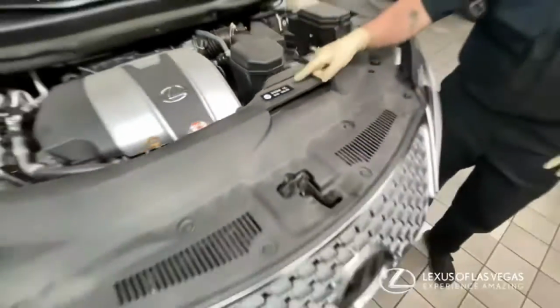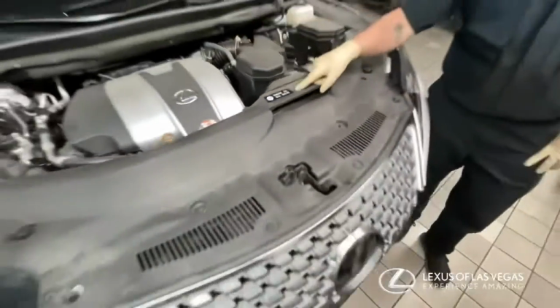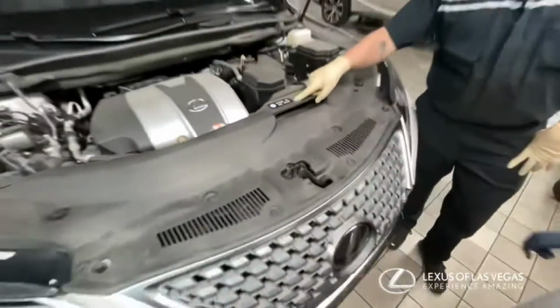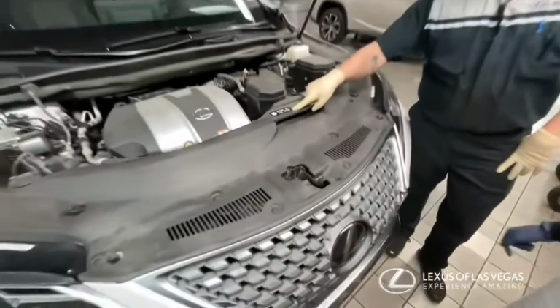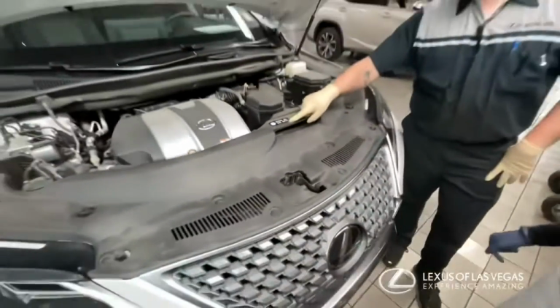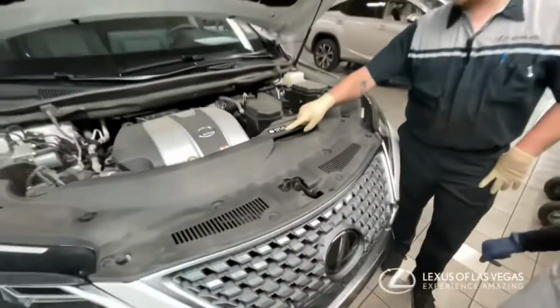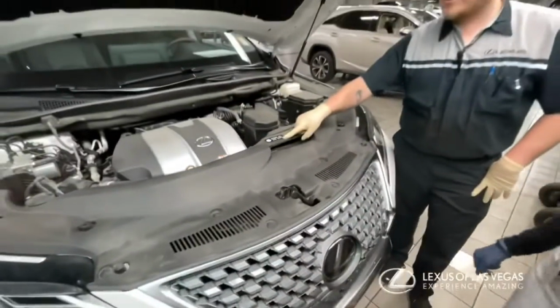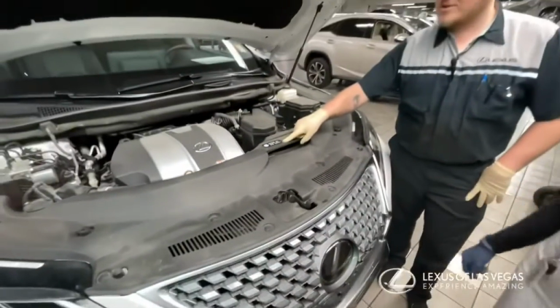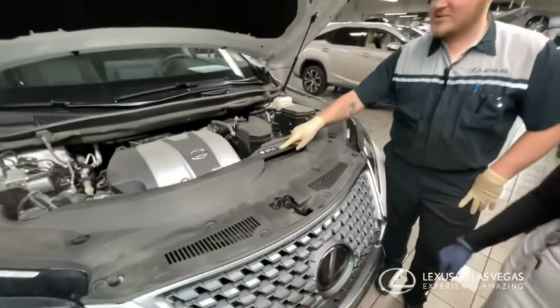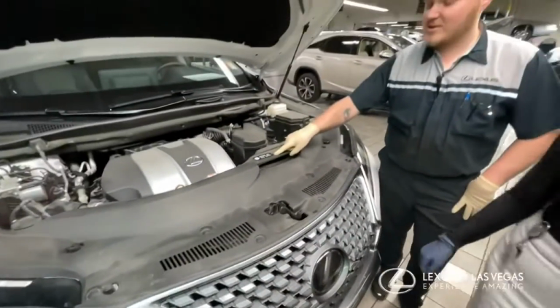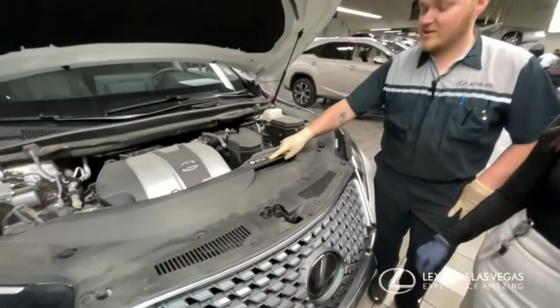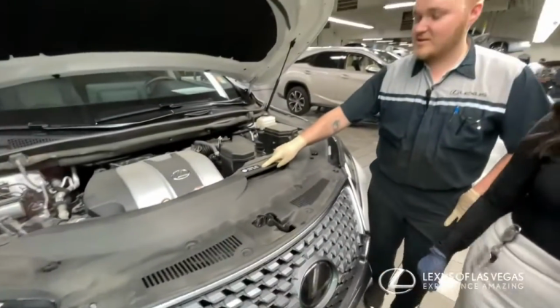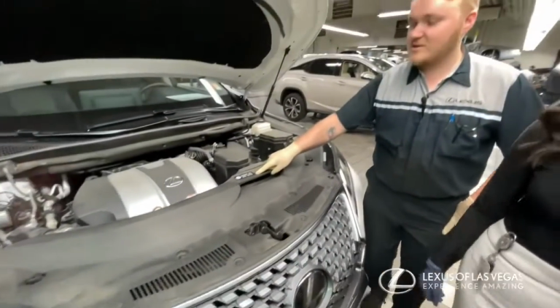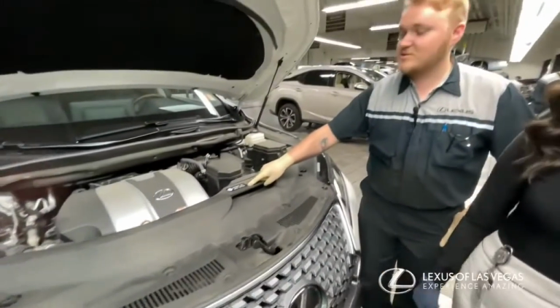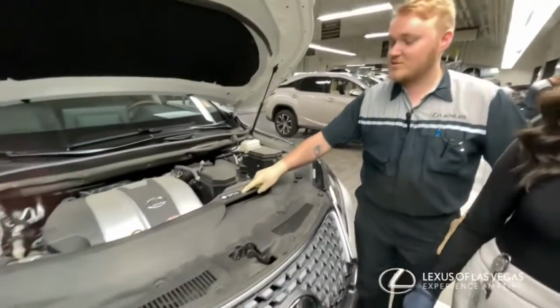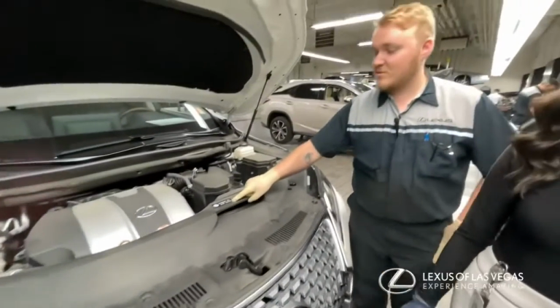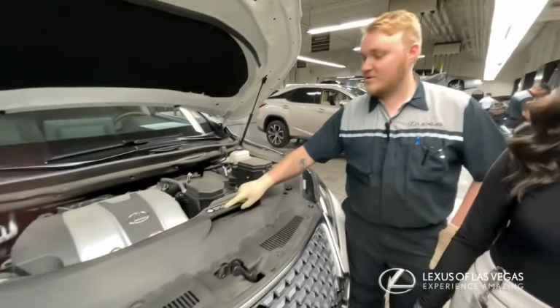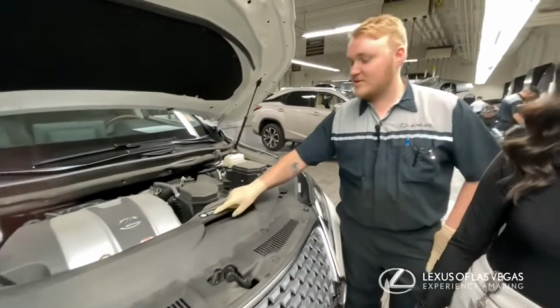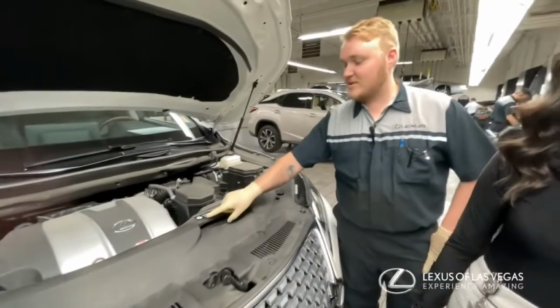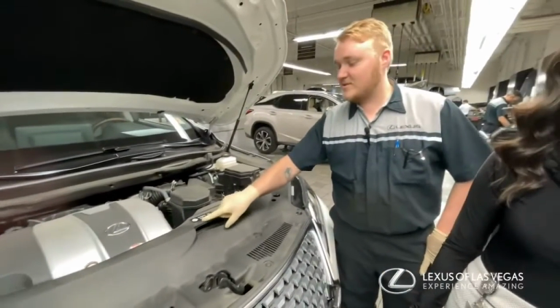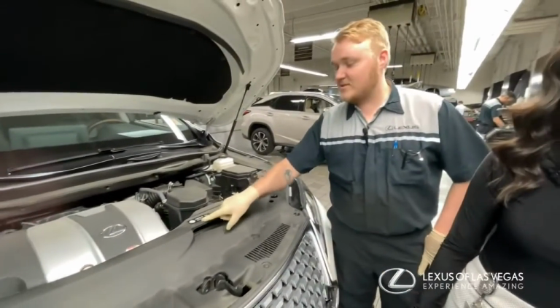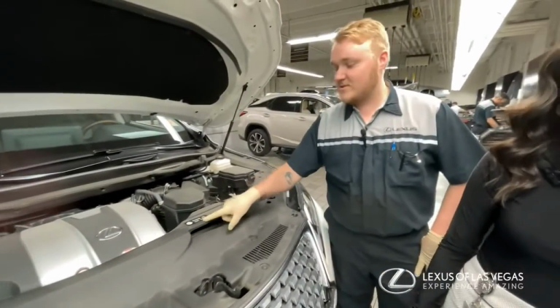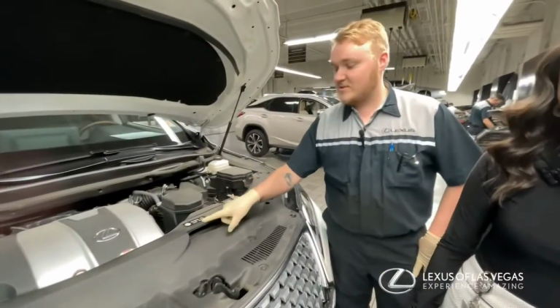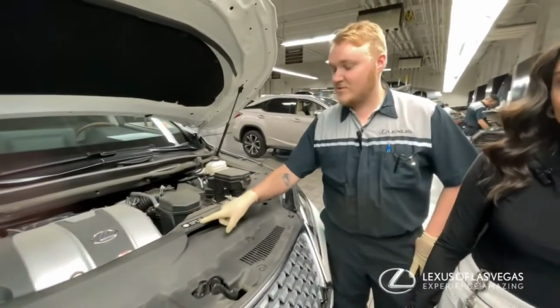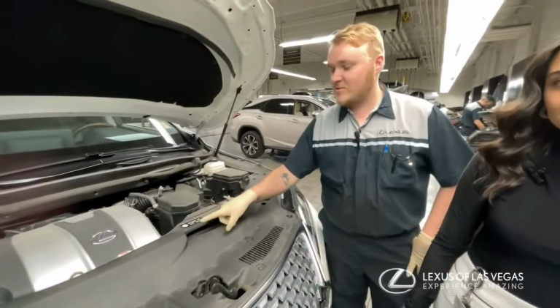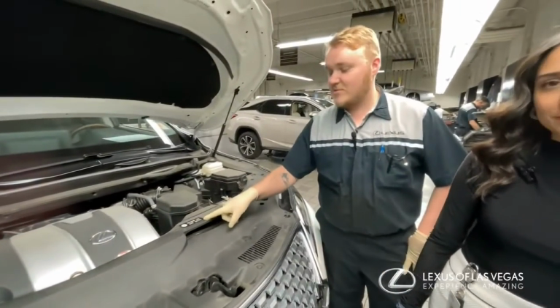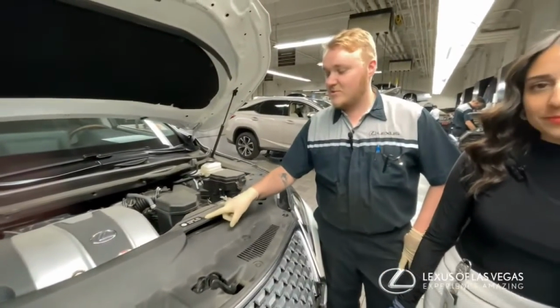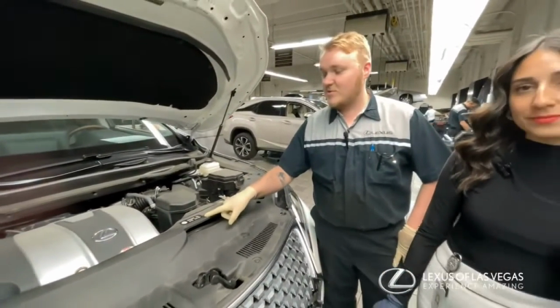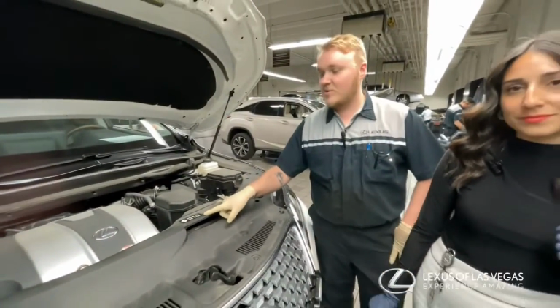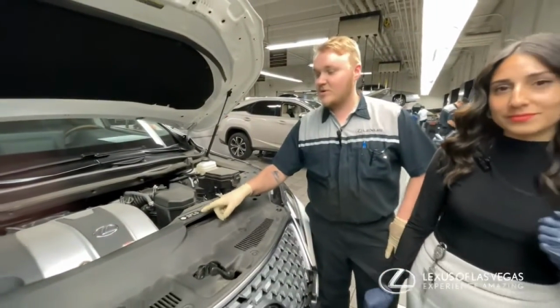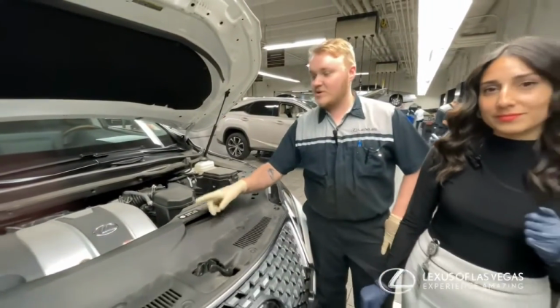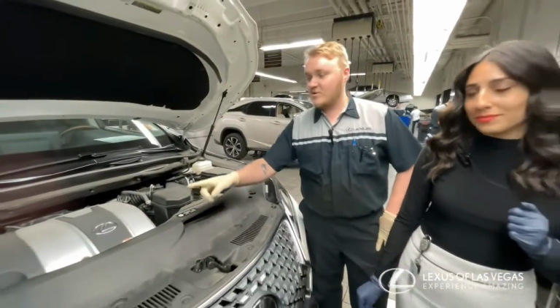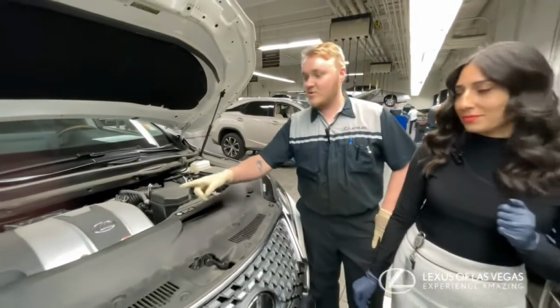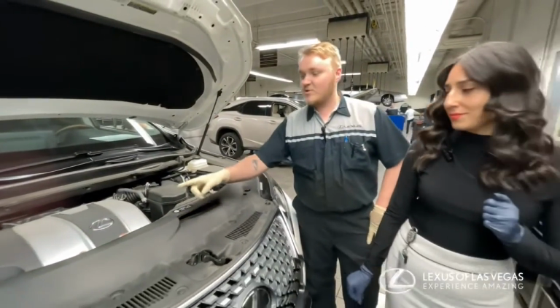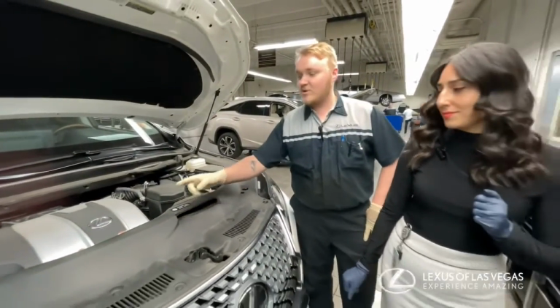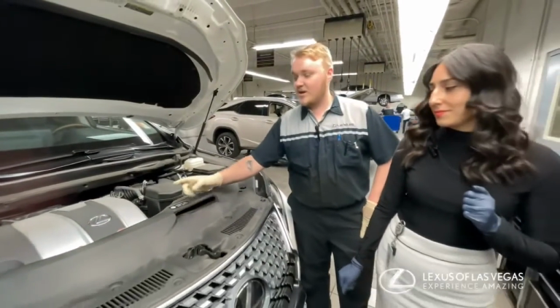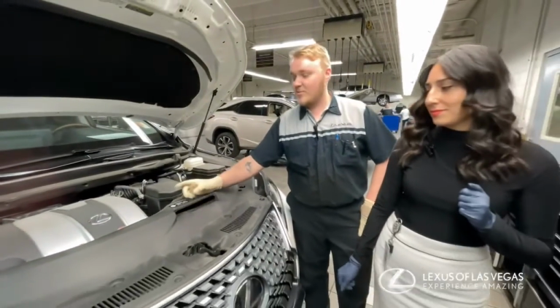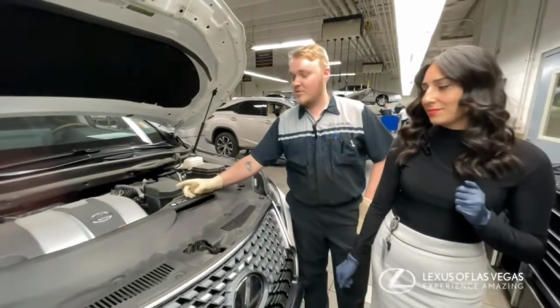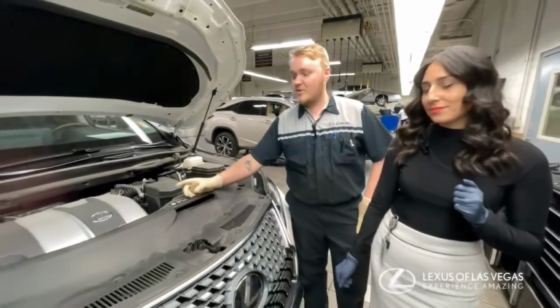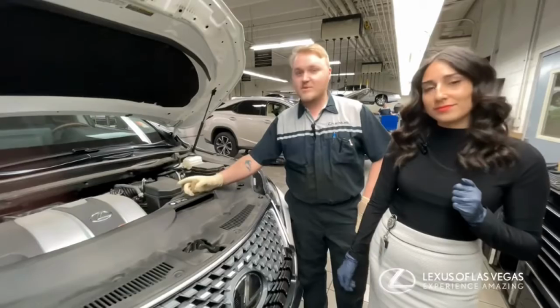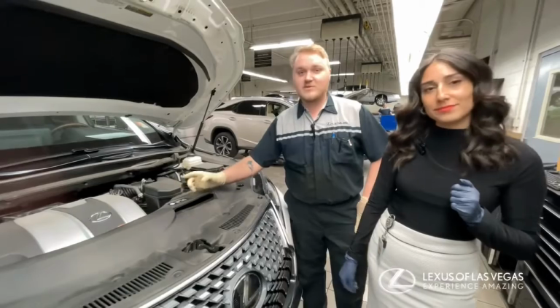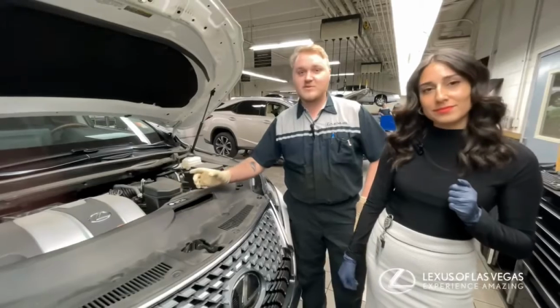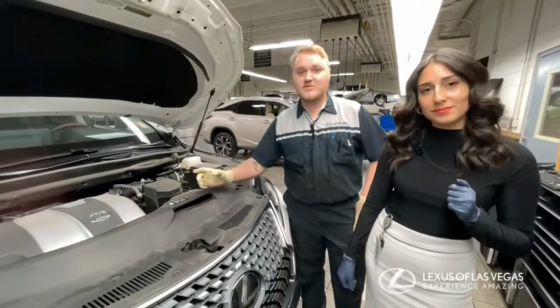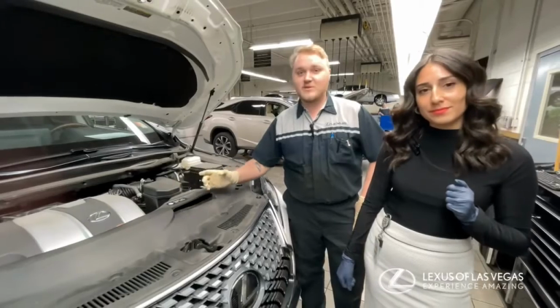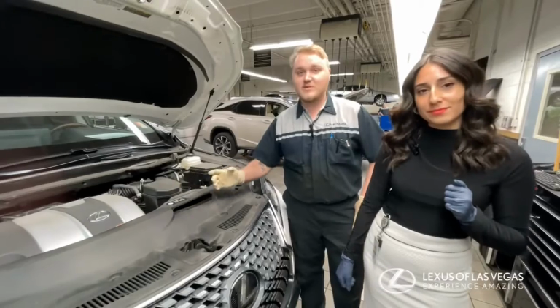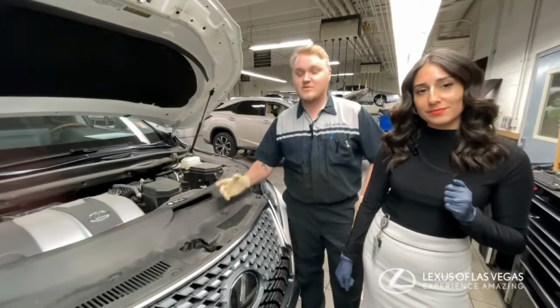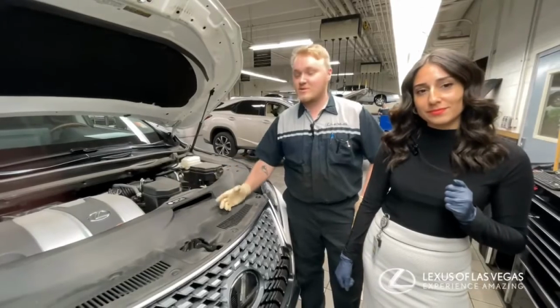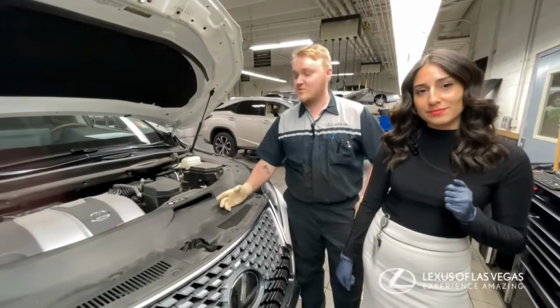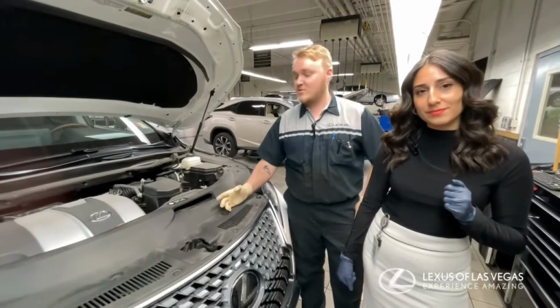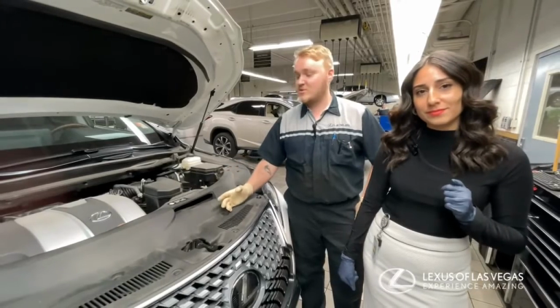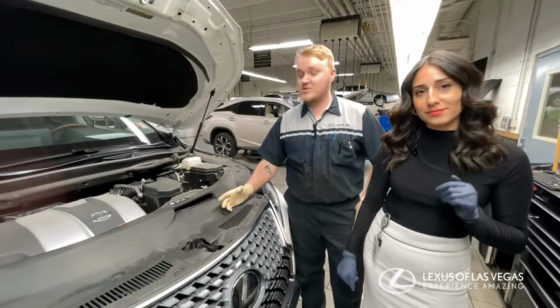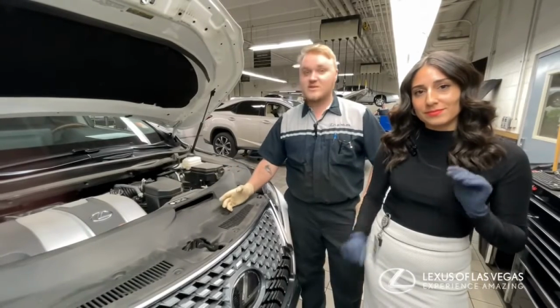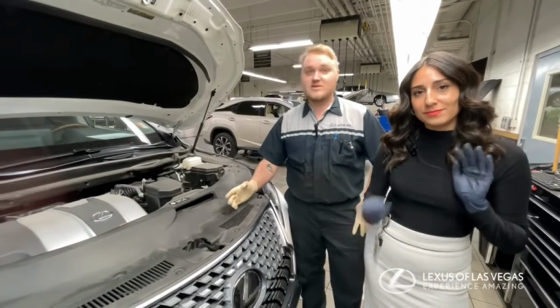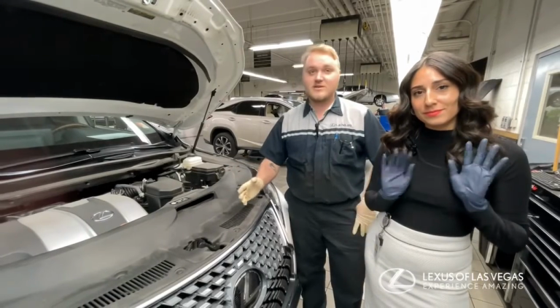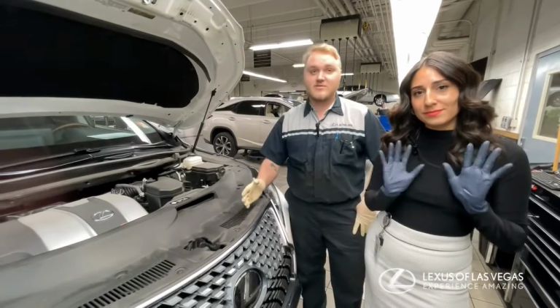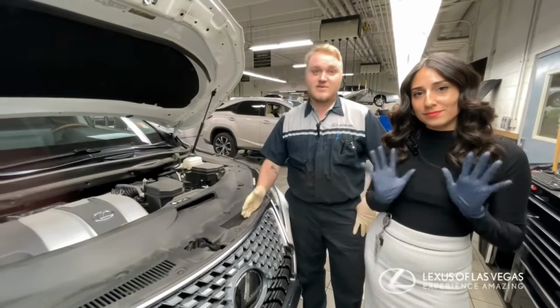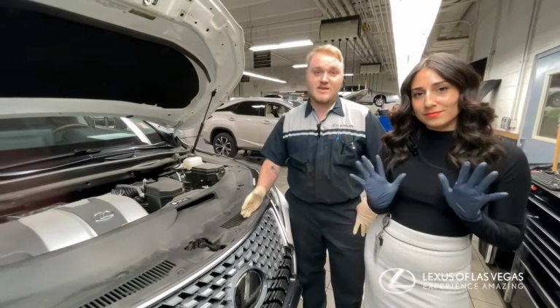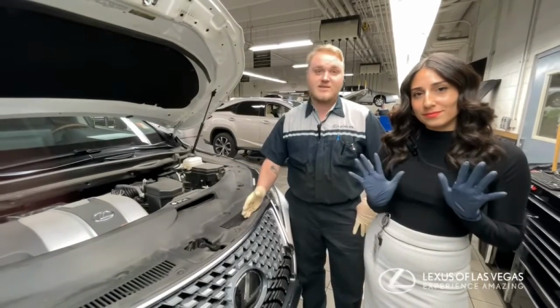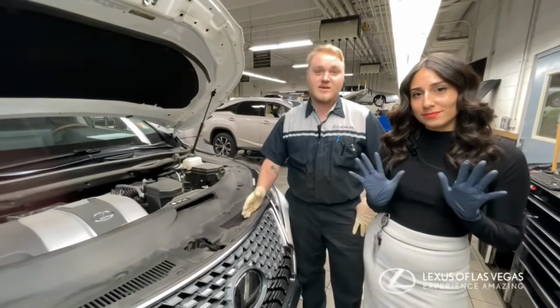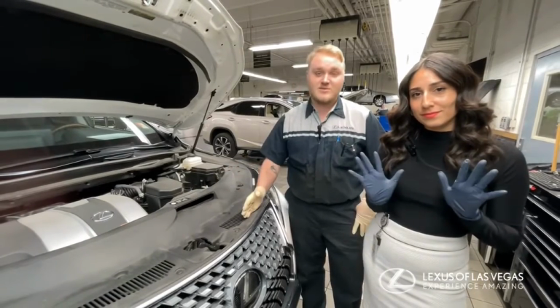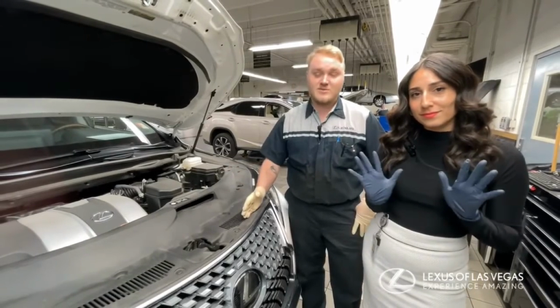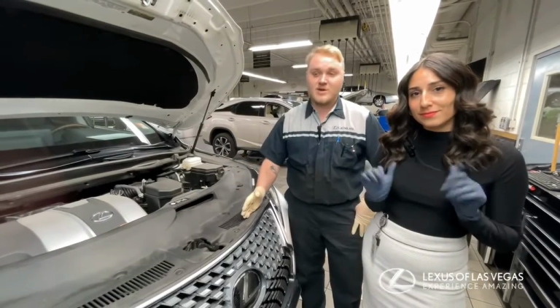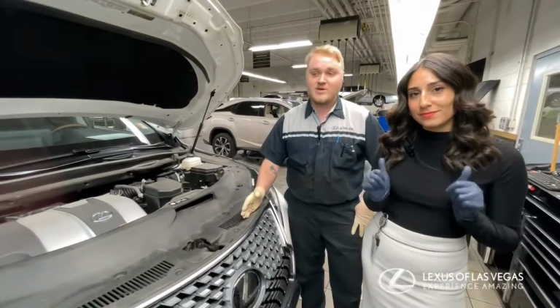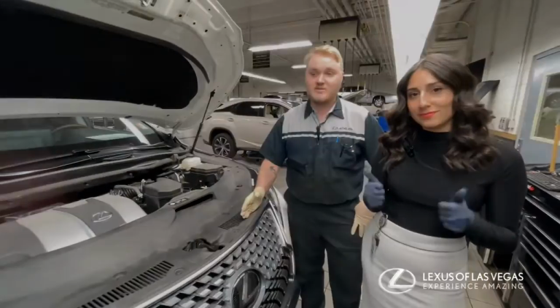If you have a sticker like this, or it says 0w20 on your oil cap, it means that your vehicle needs an oil change every 10,000 miles.